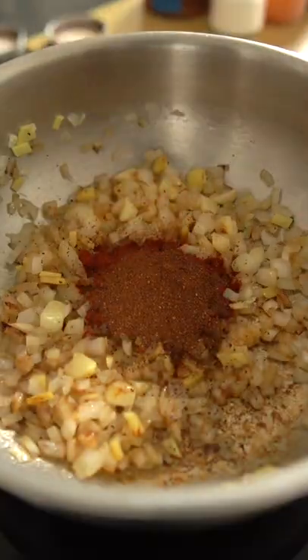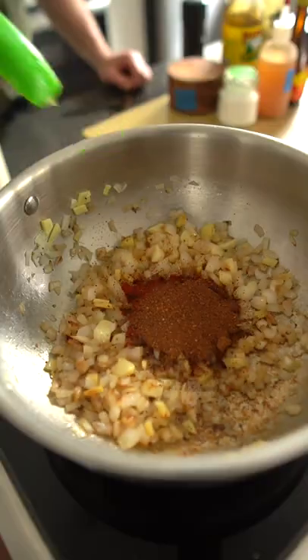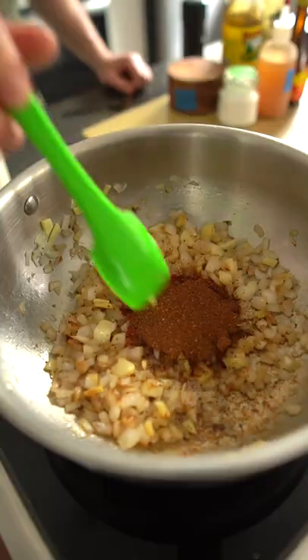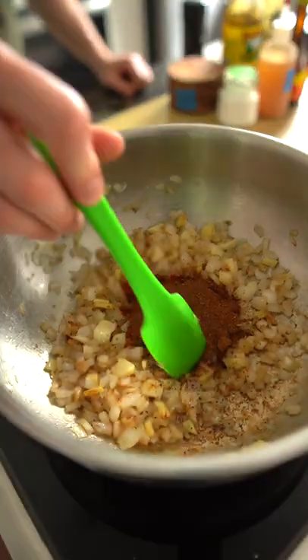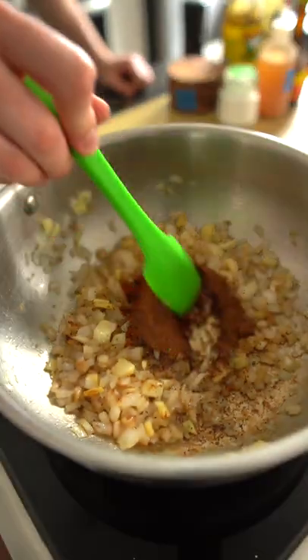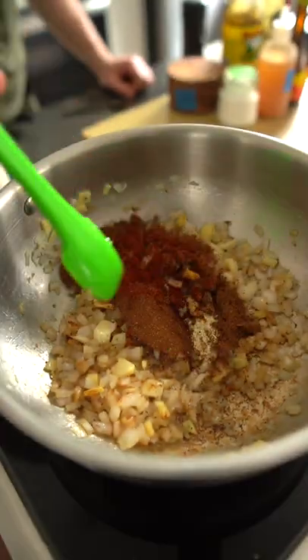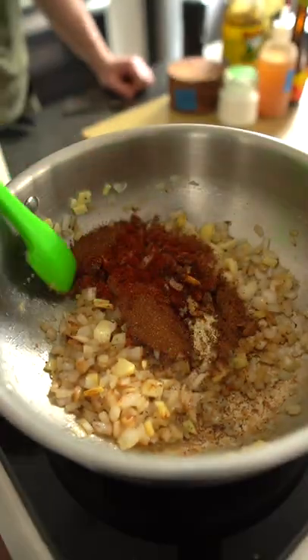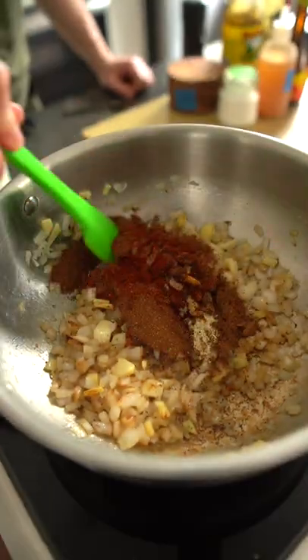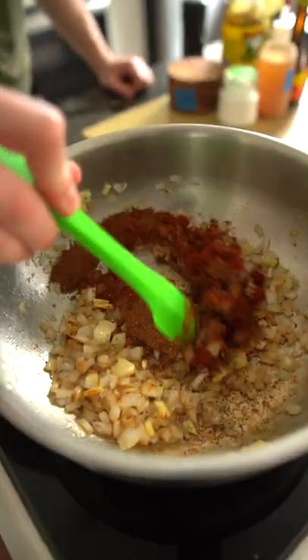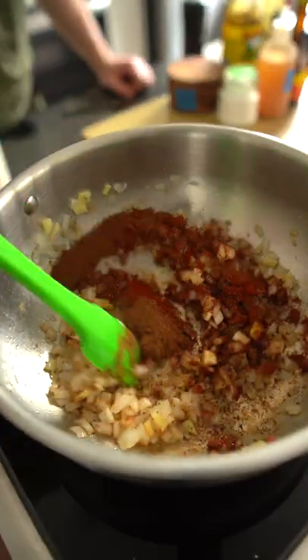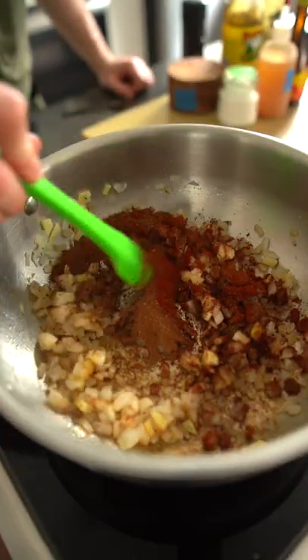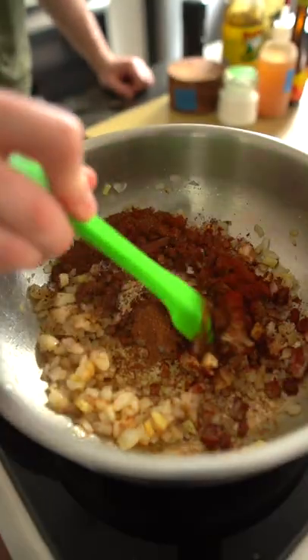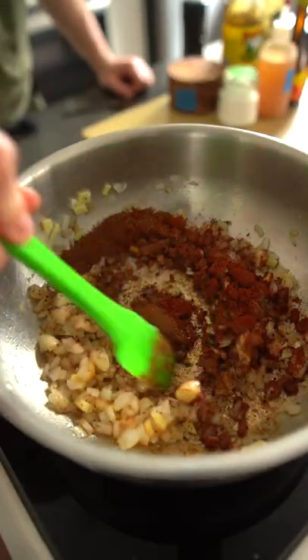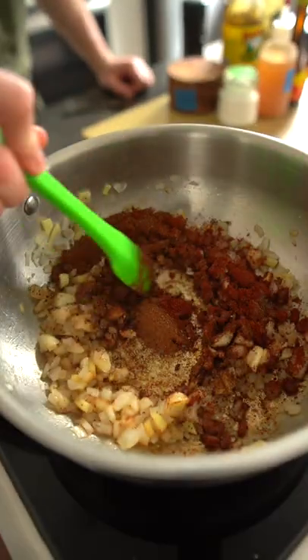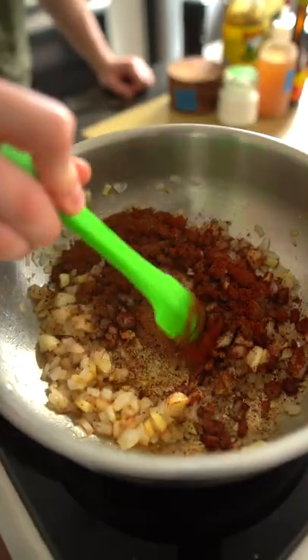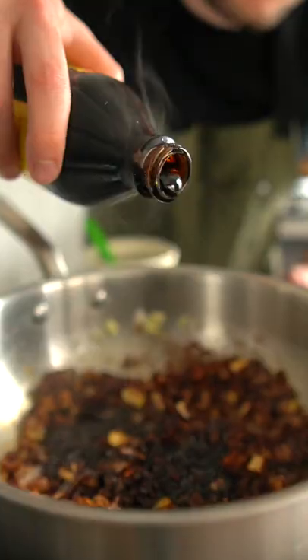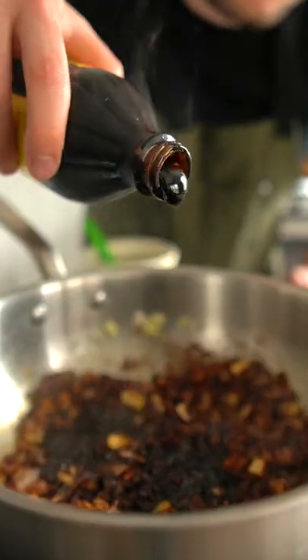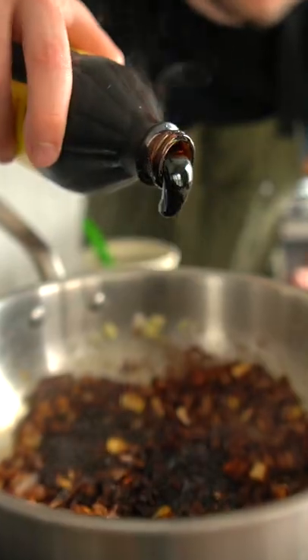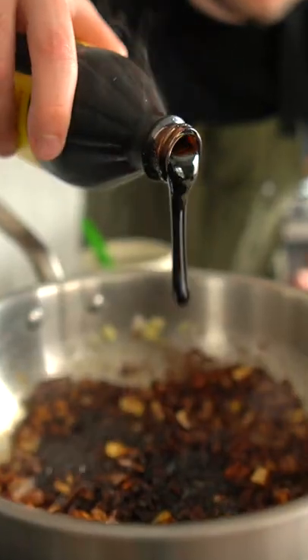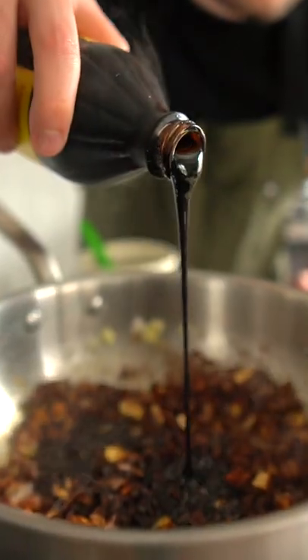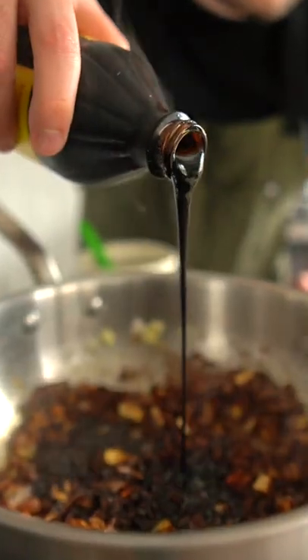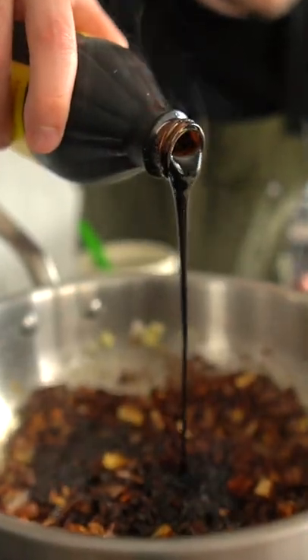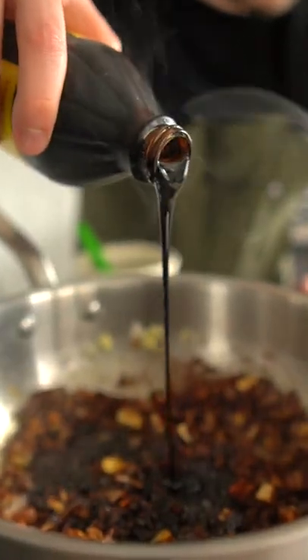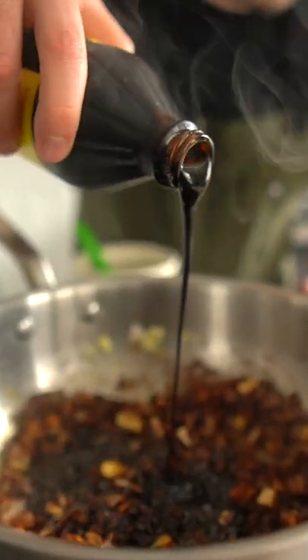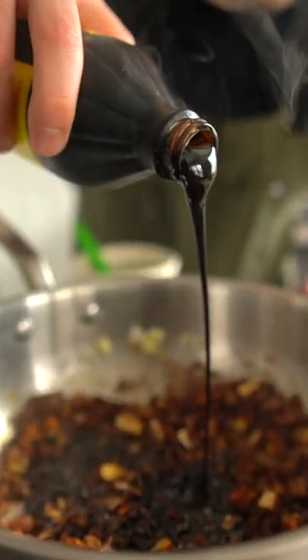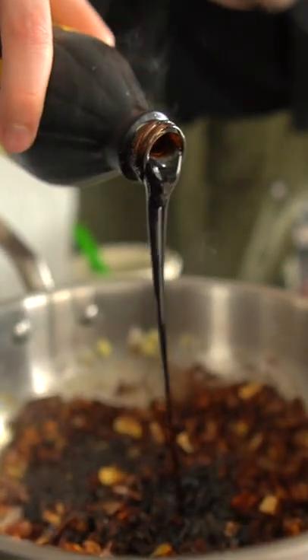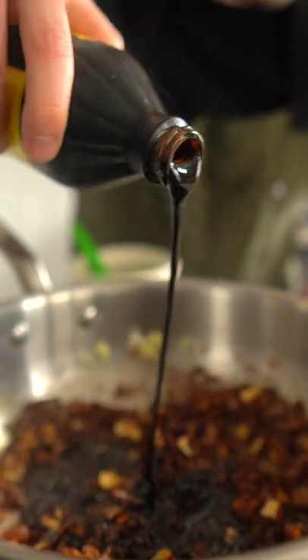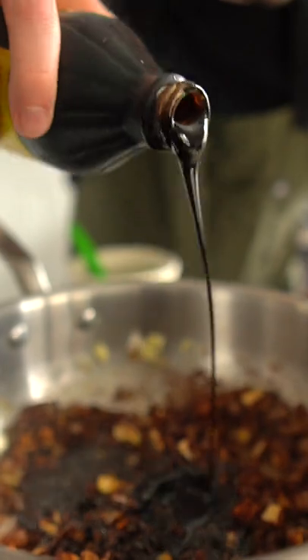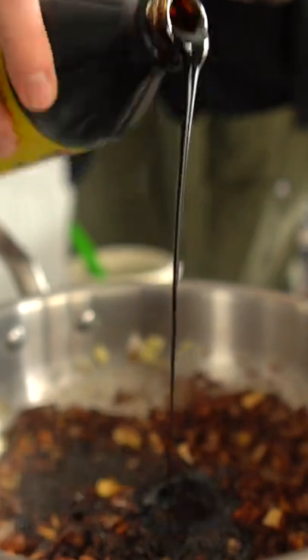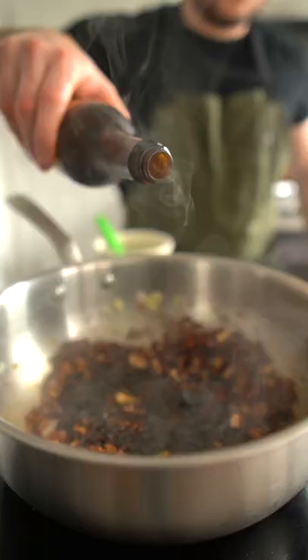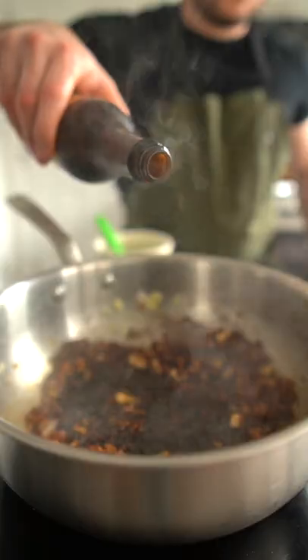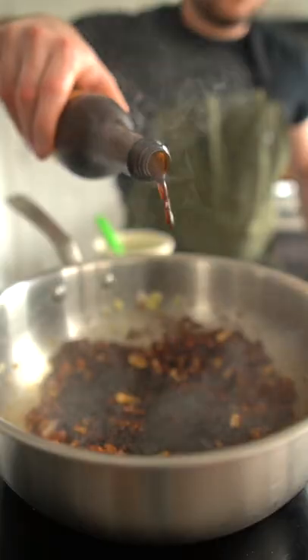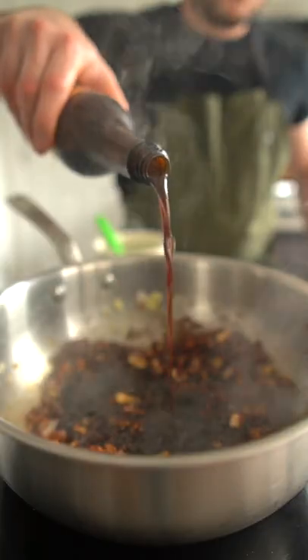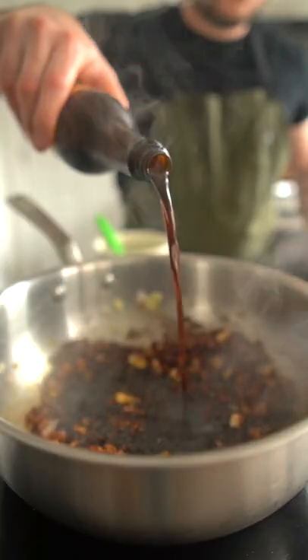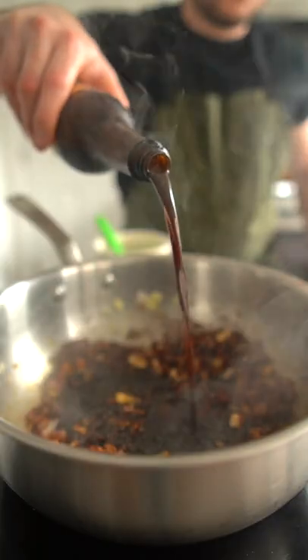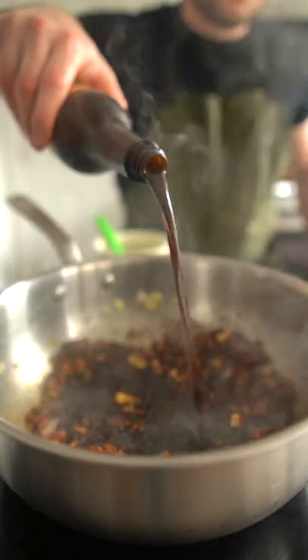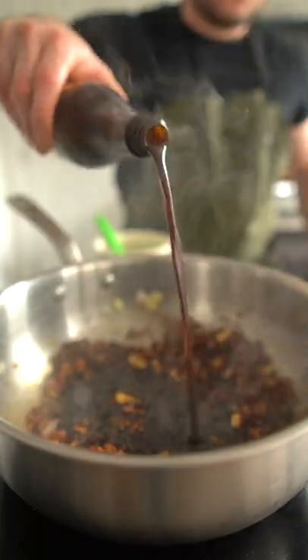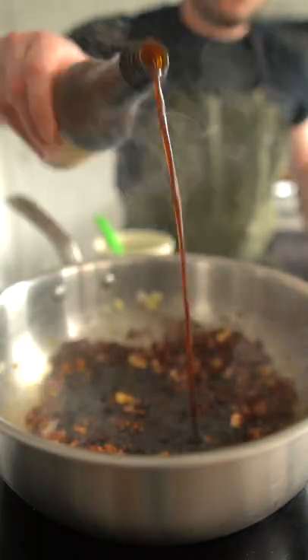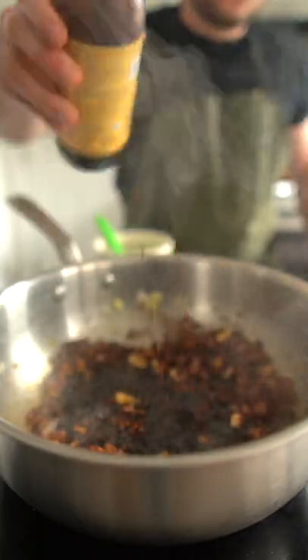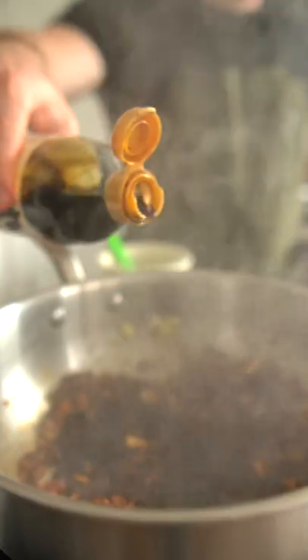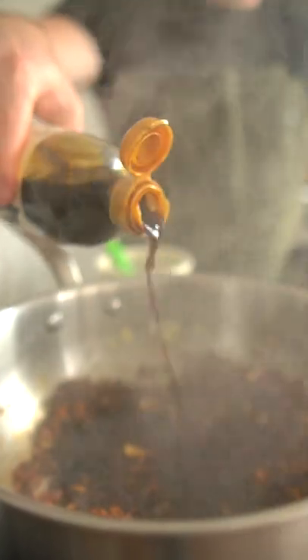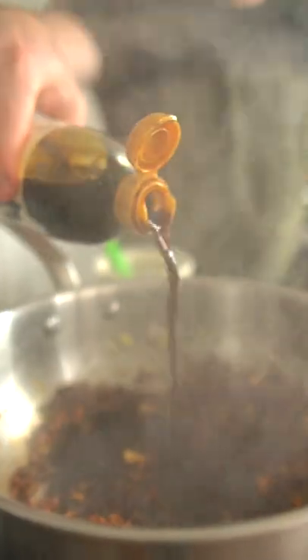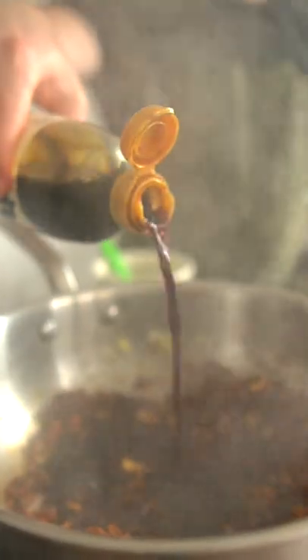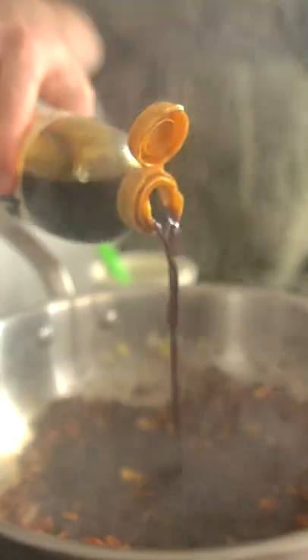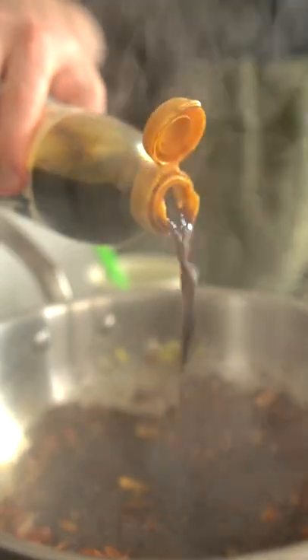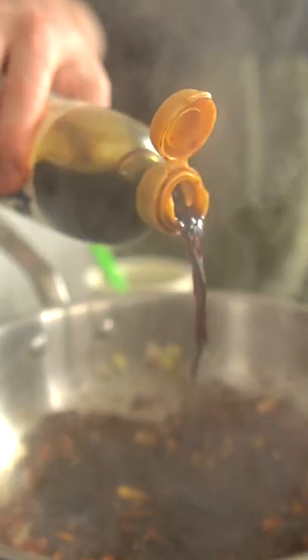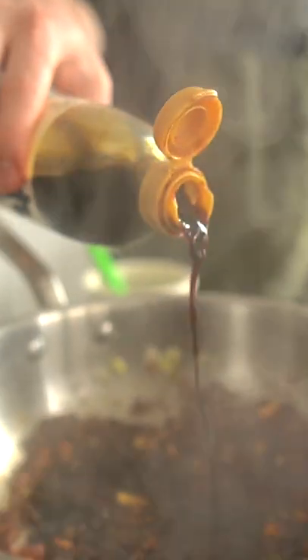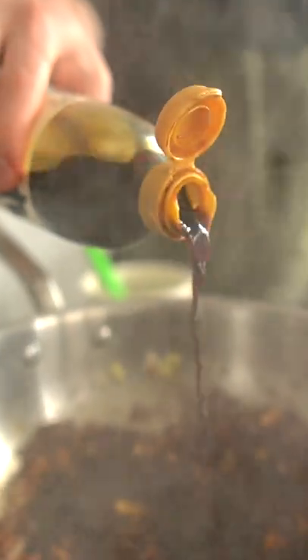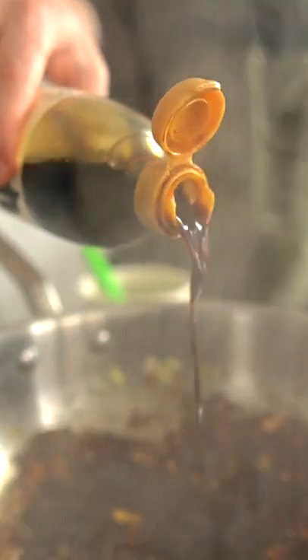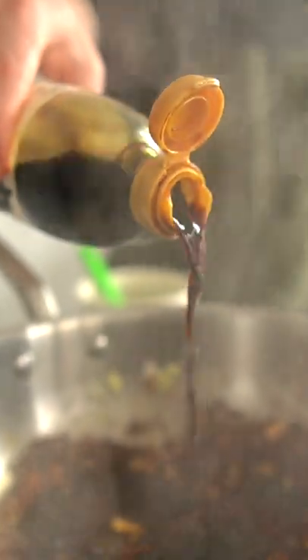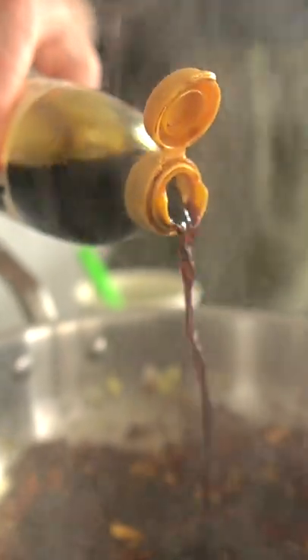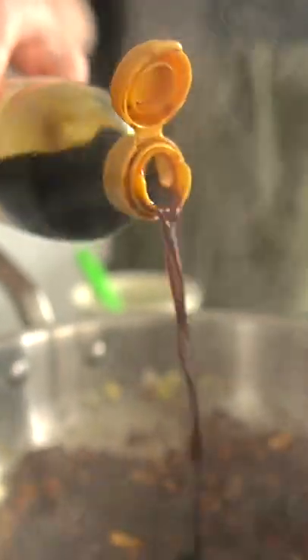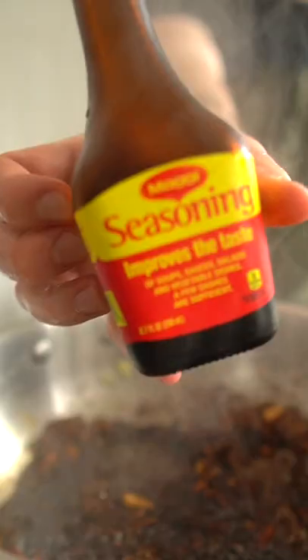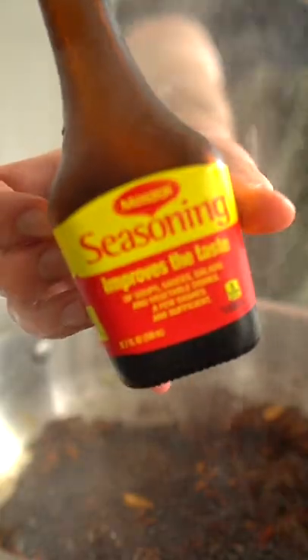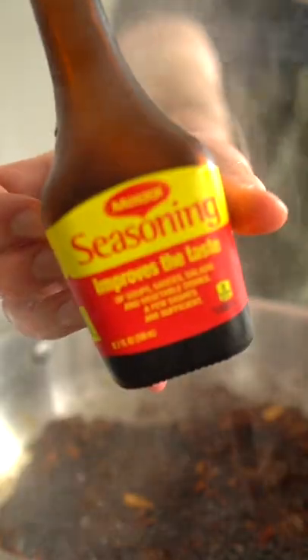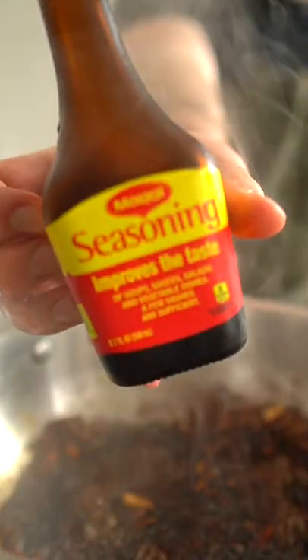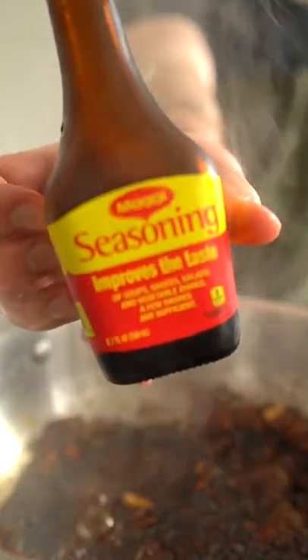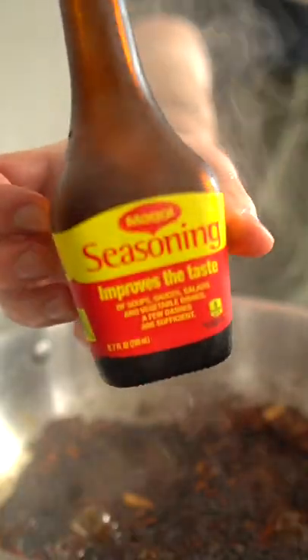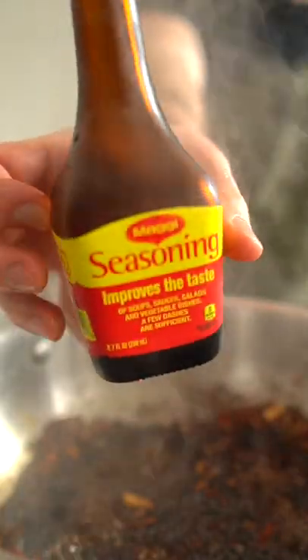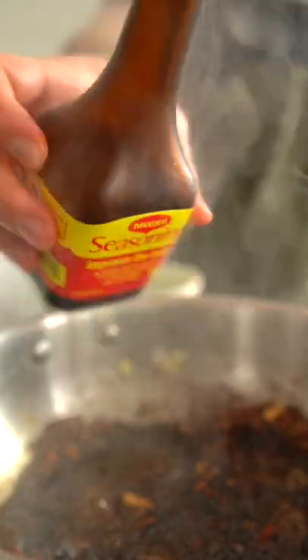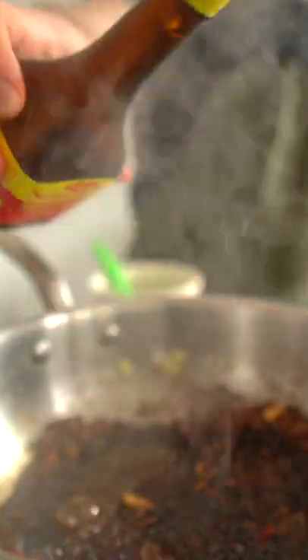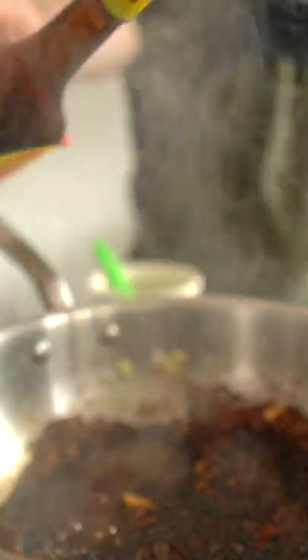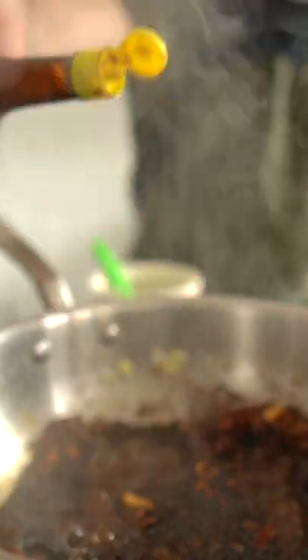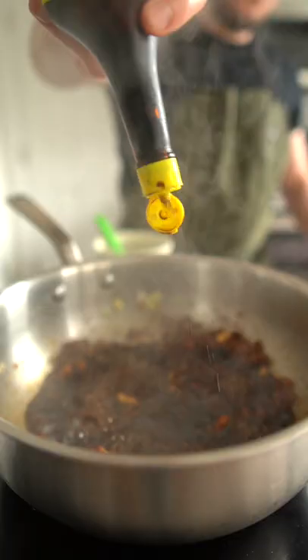Next, add the liquids — in our case, molasses, Worcestershire sauce, soy sauce, Maggi seasoning liquid, and apple cider vinegar.